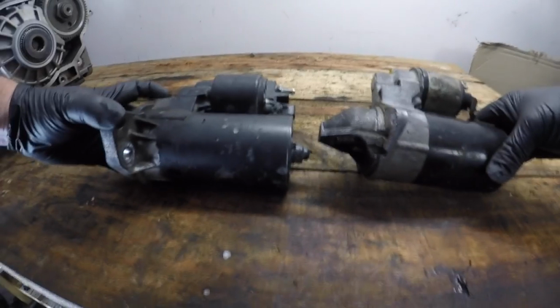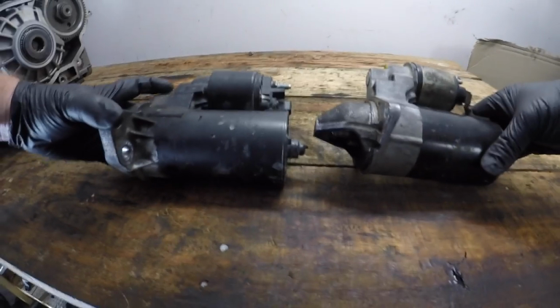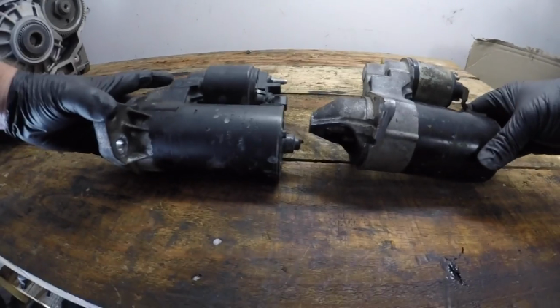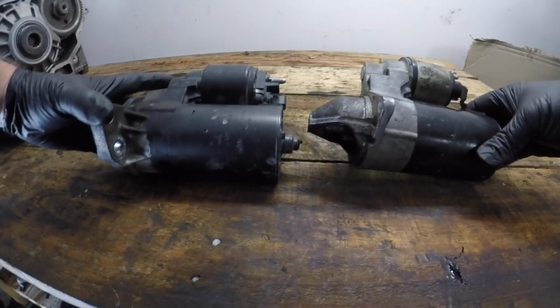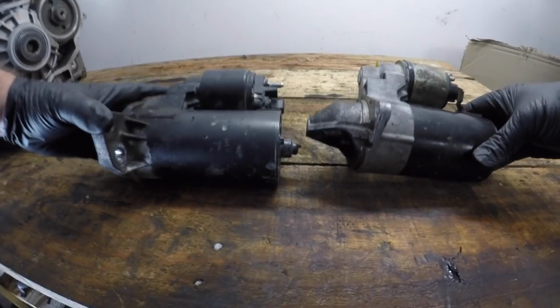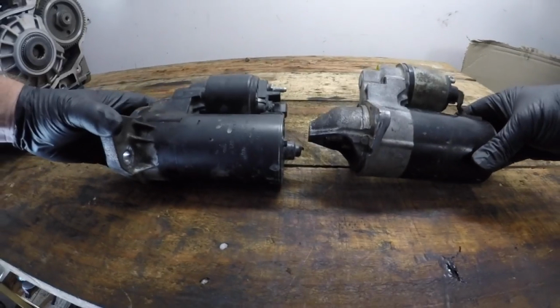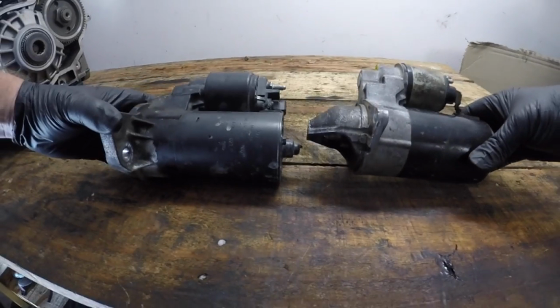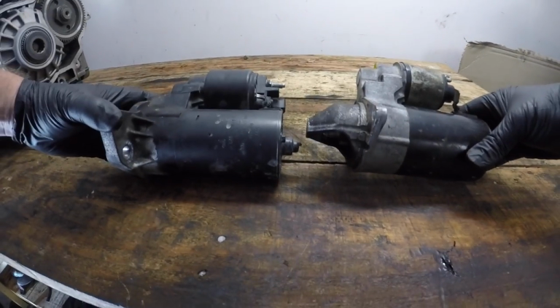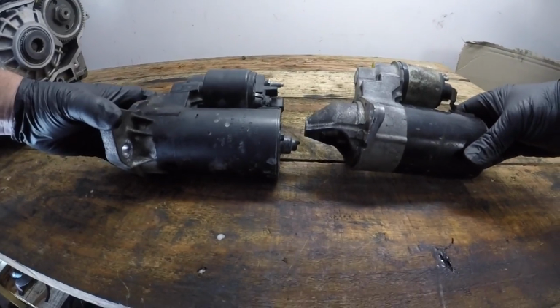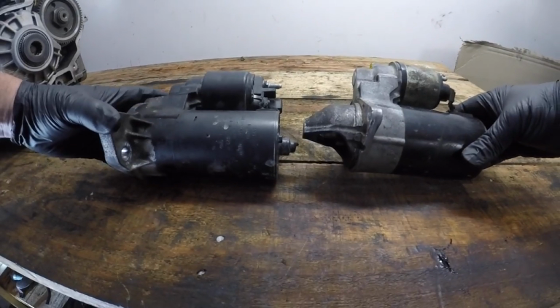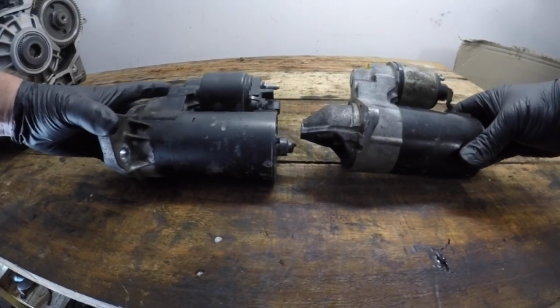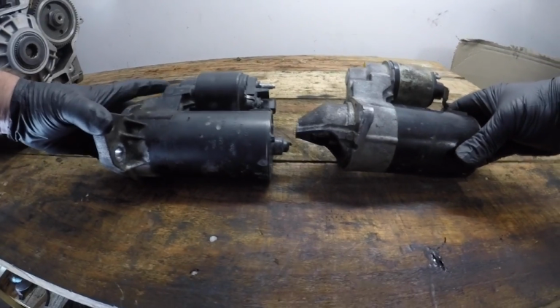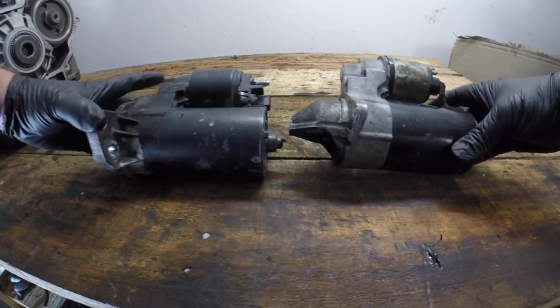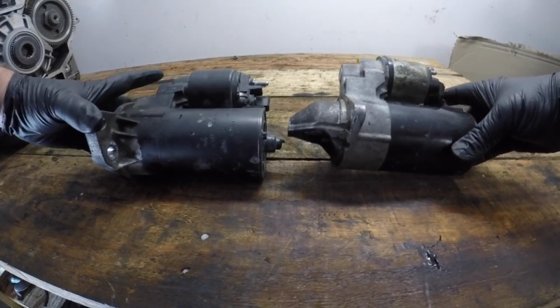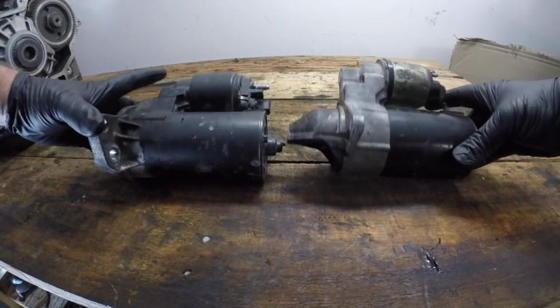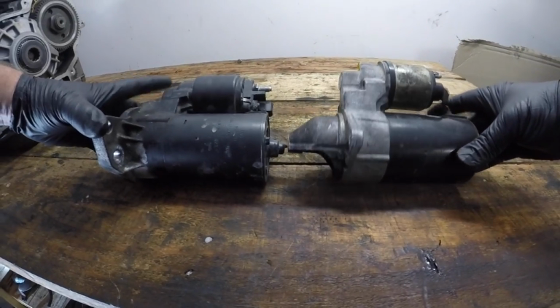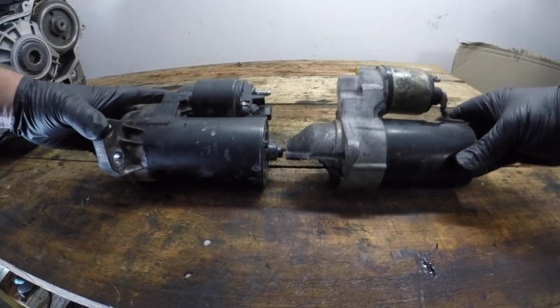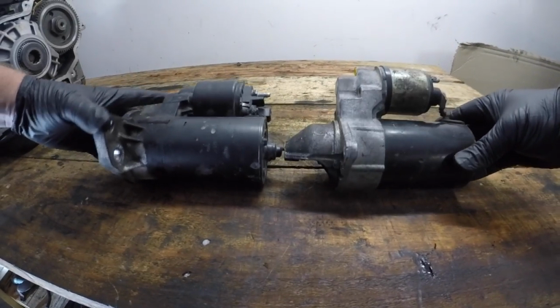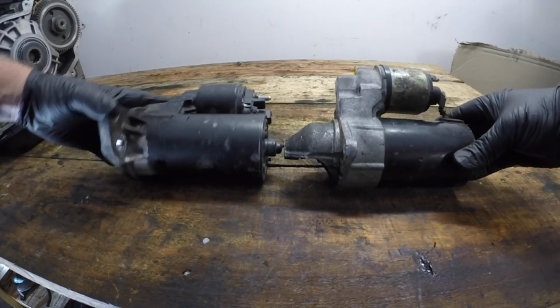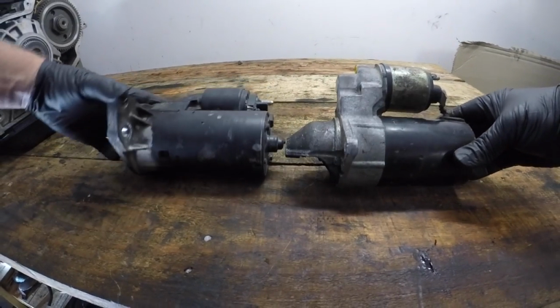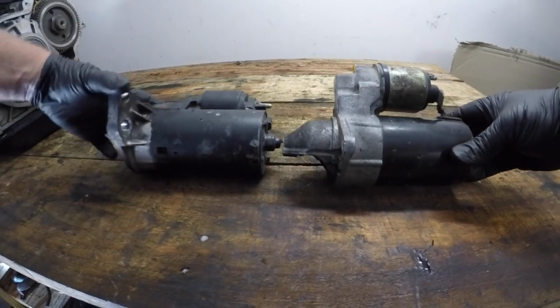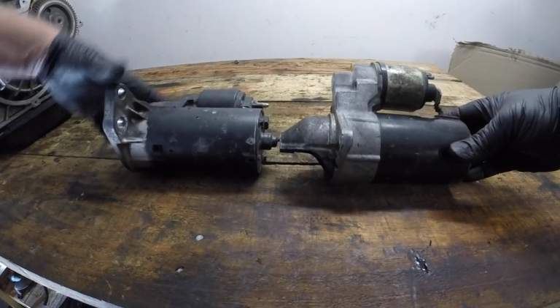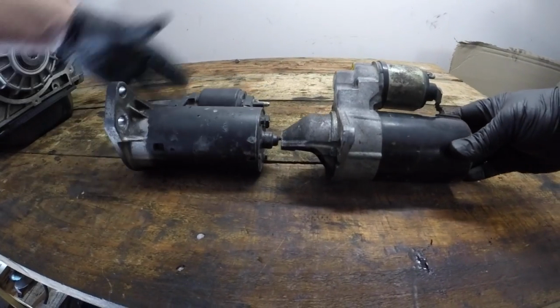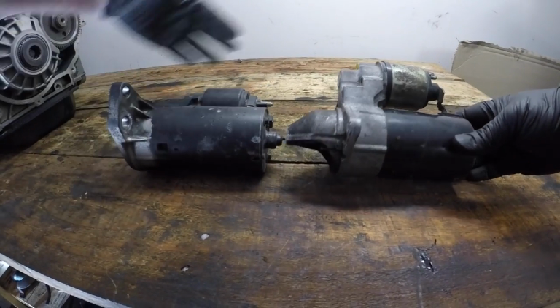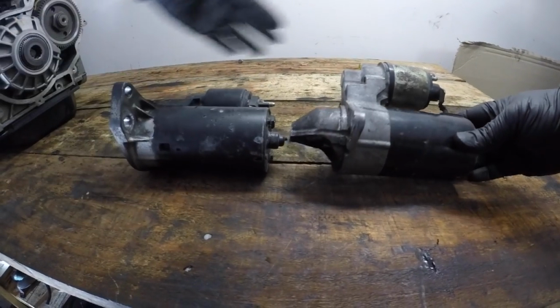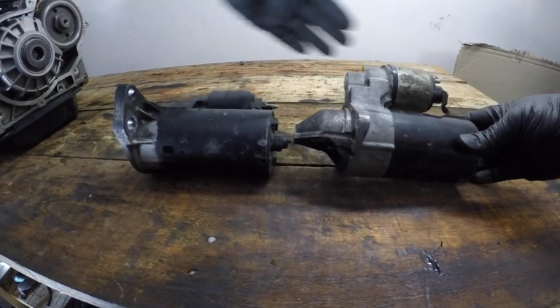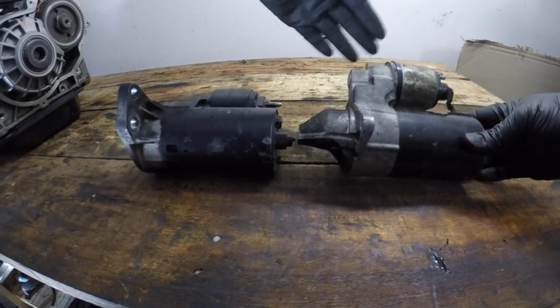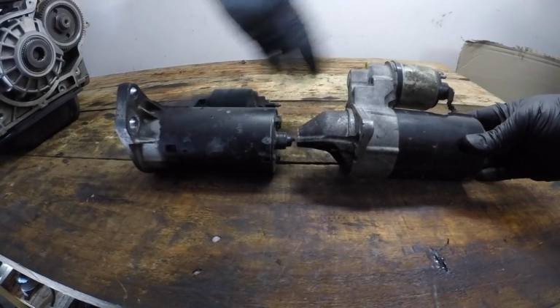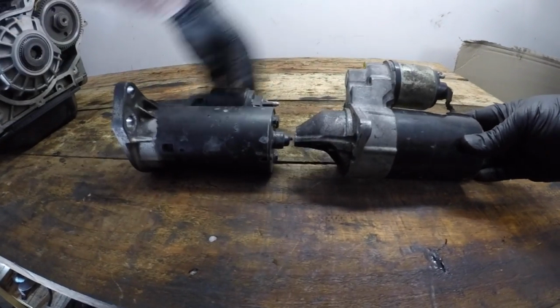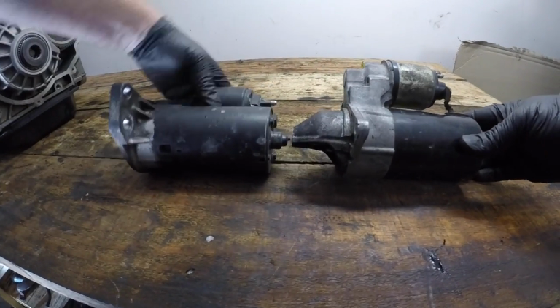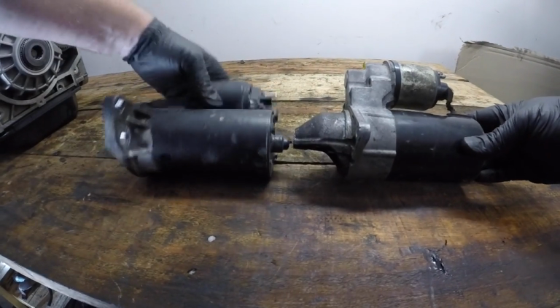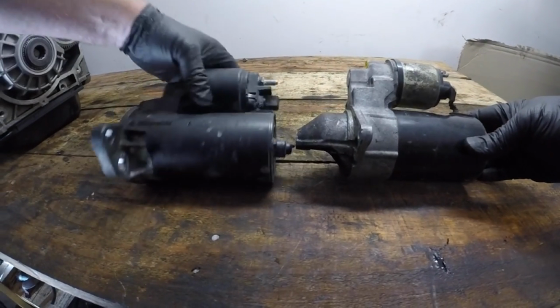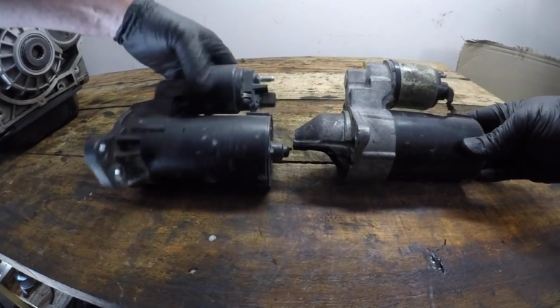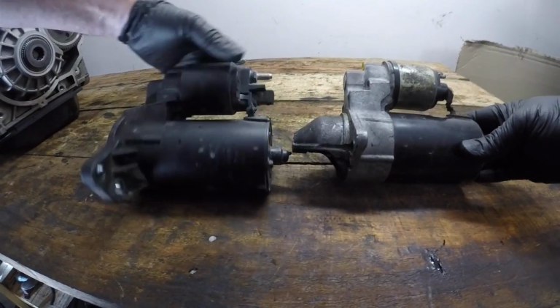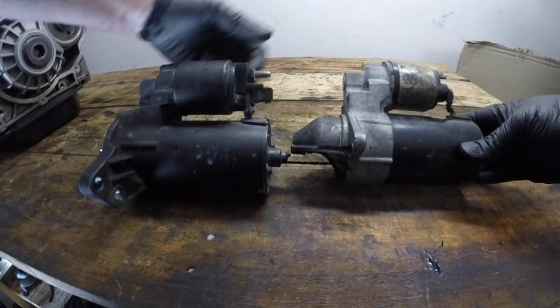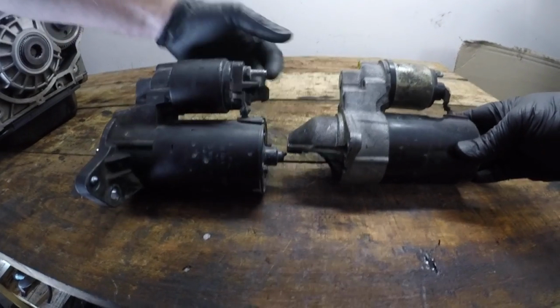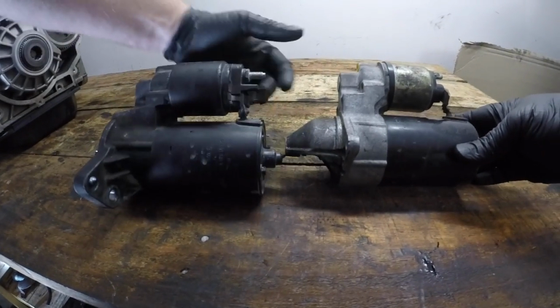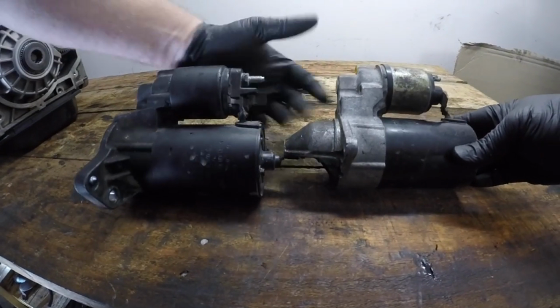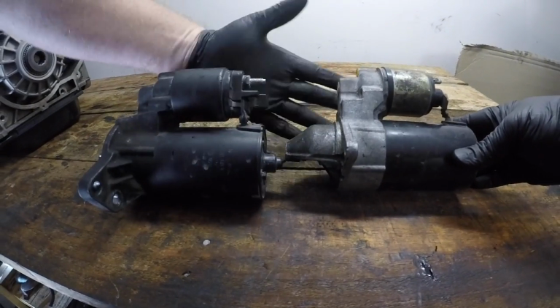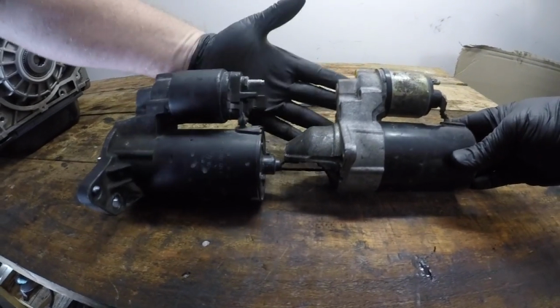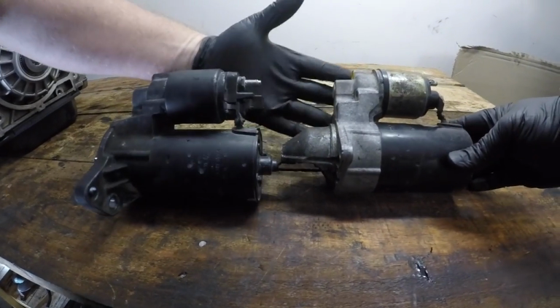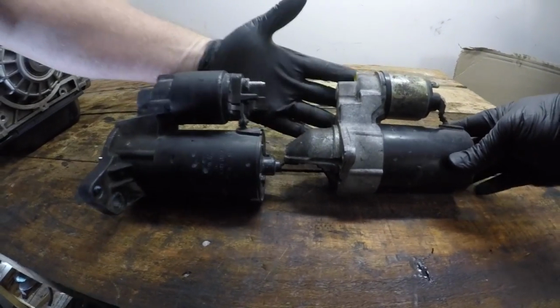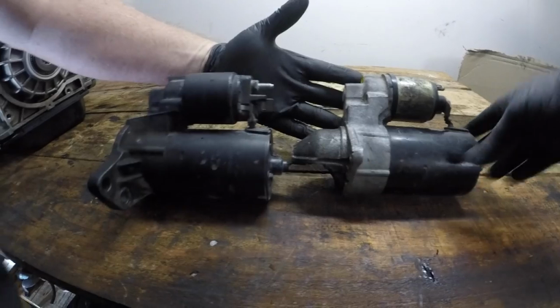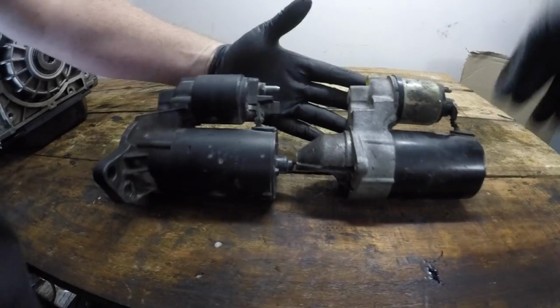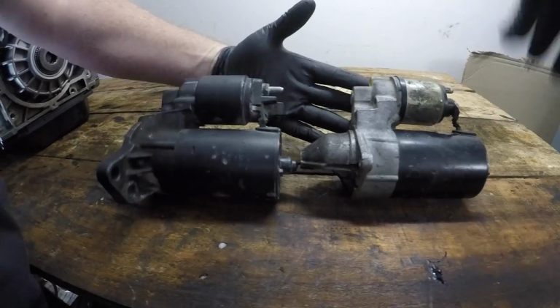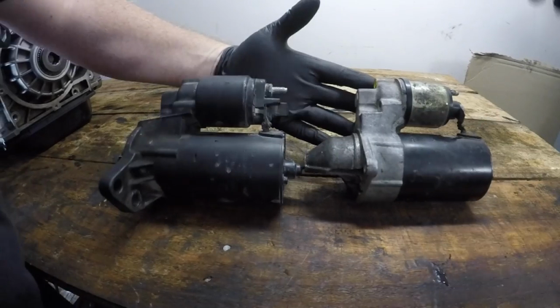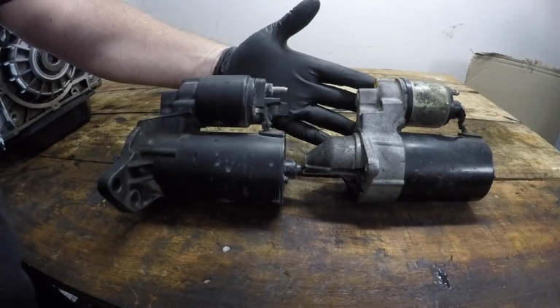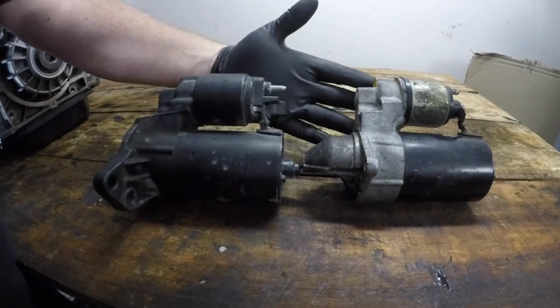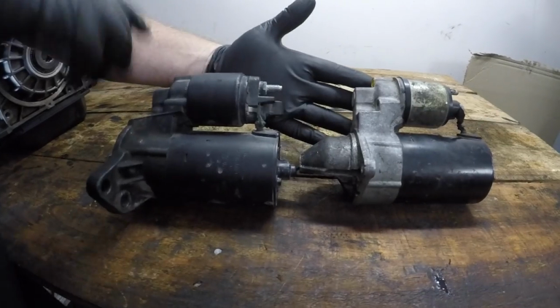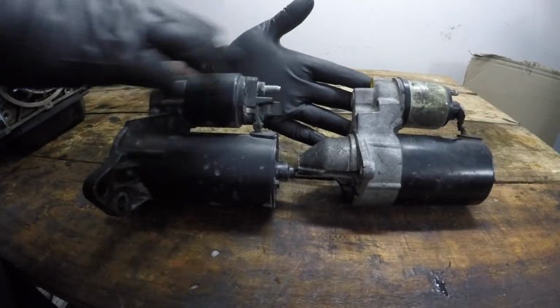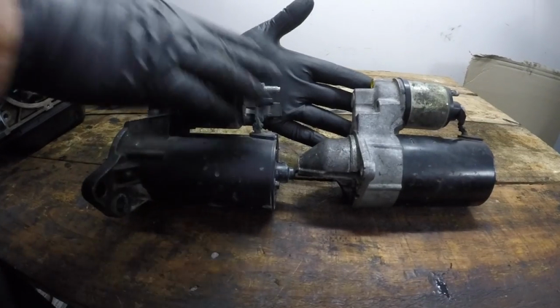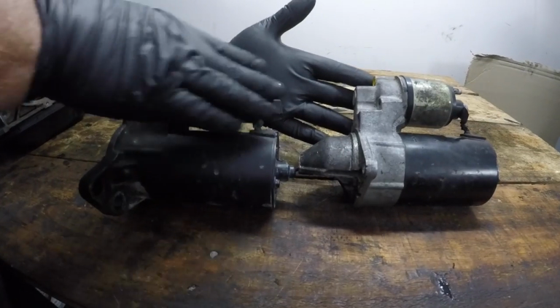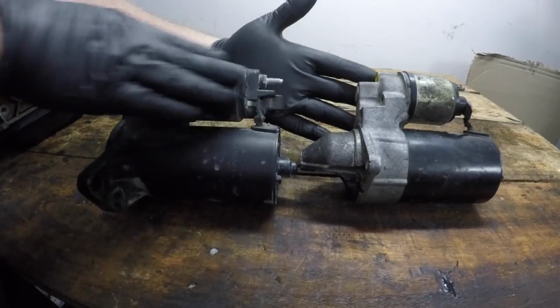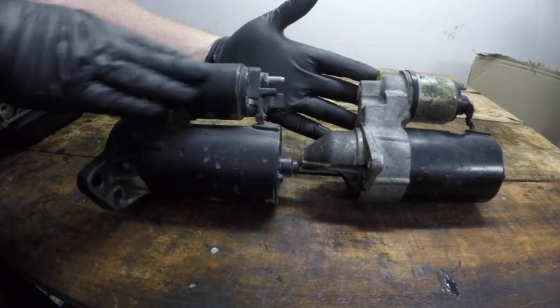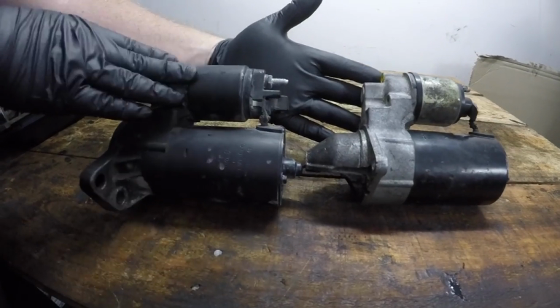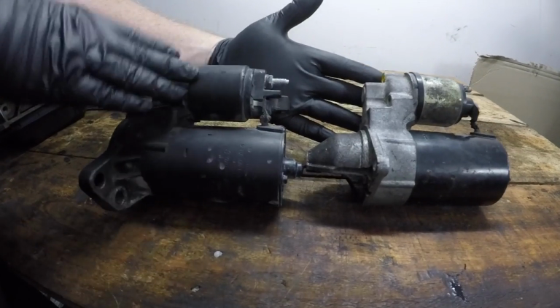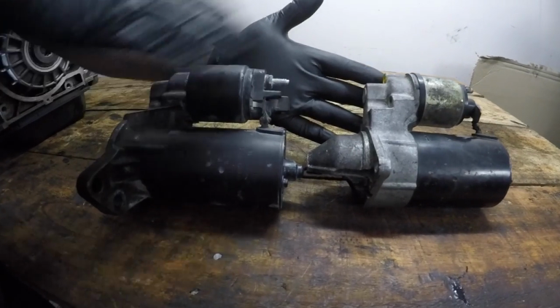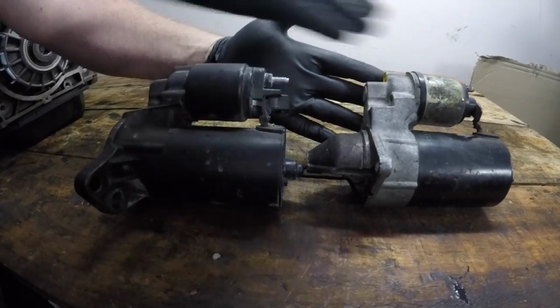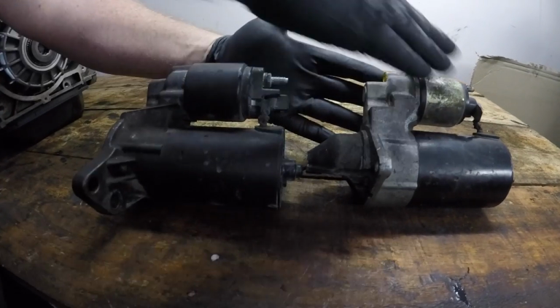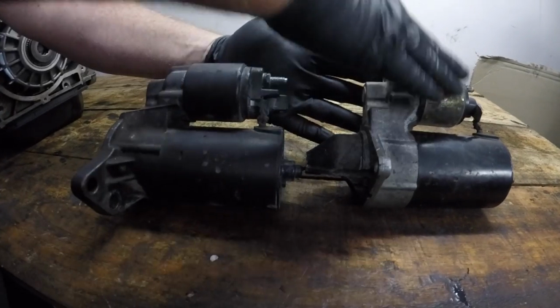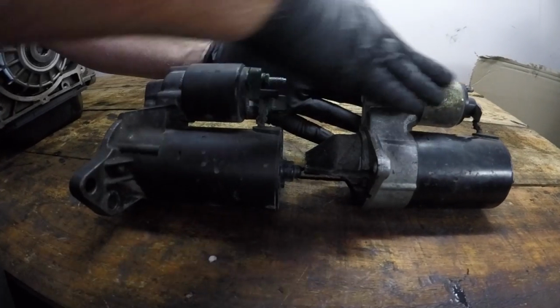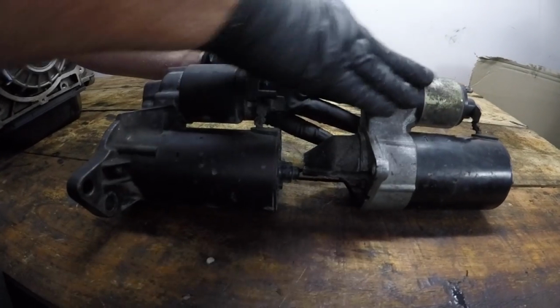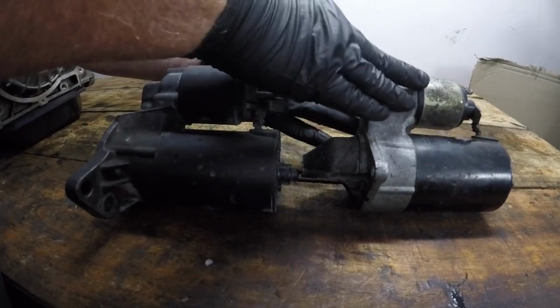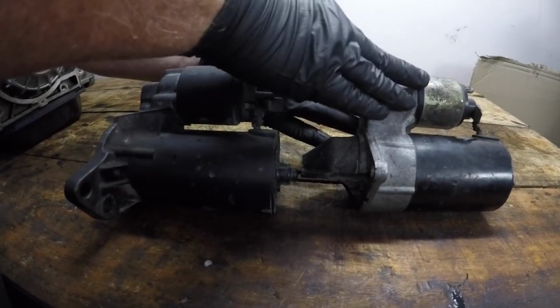Hi people. I want to start off today by talking about starter motors. I want to have a look at them, pull one apart, and show you one of them working.